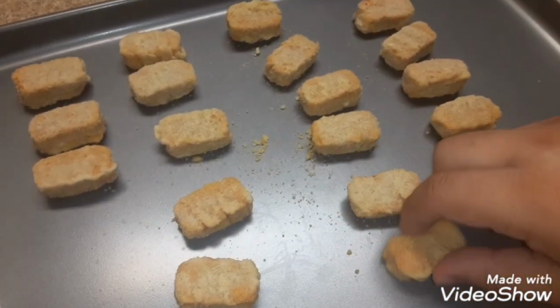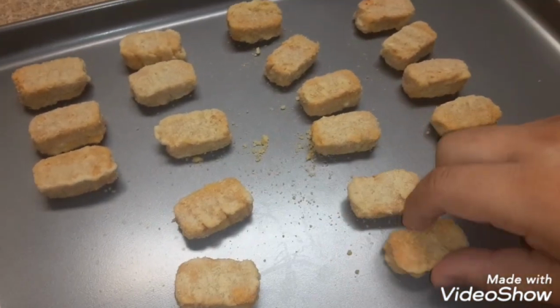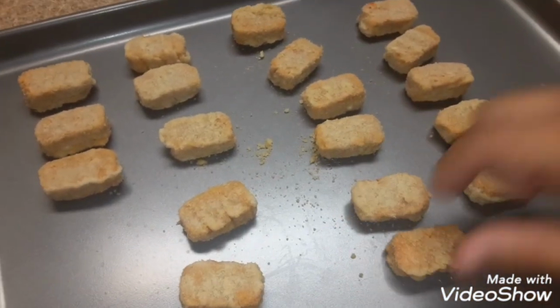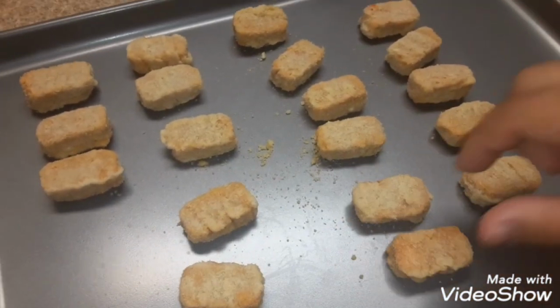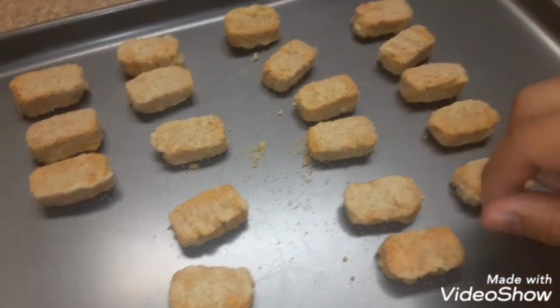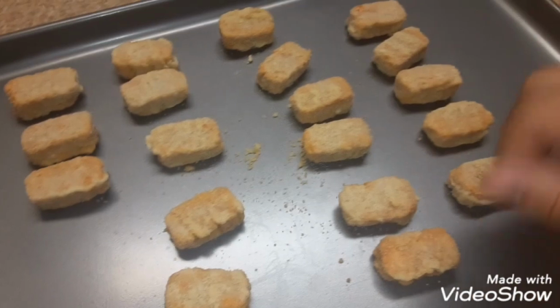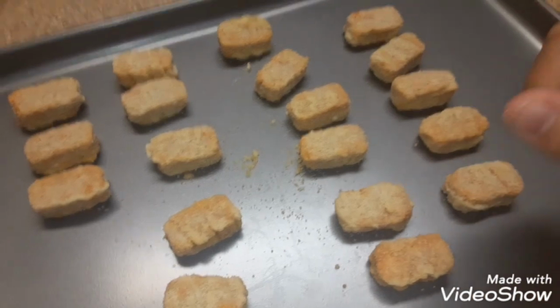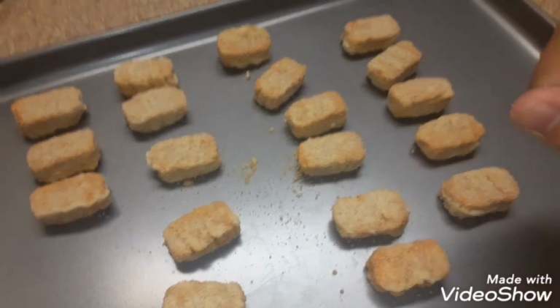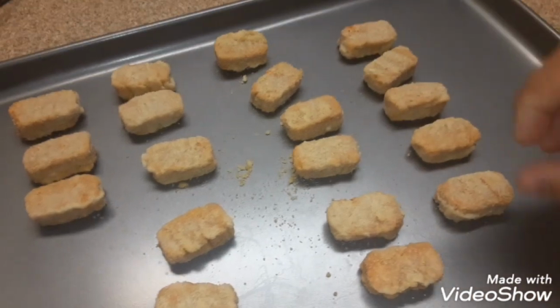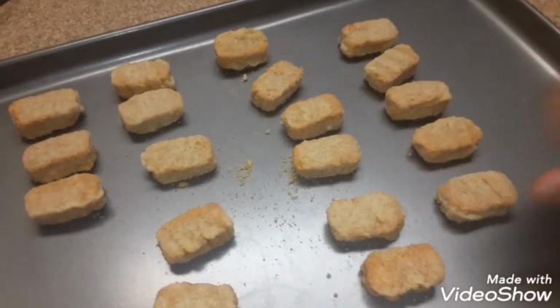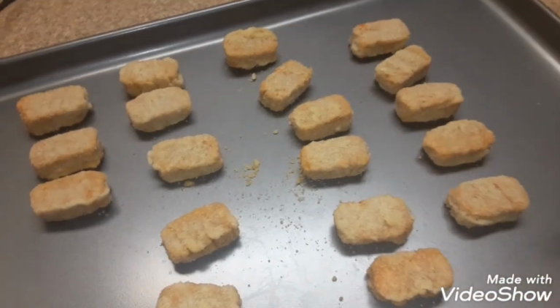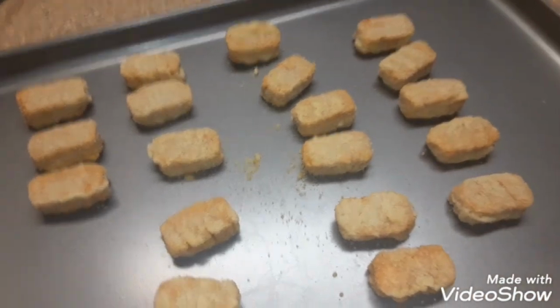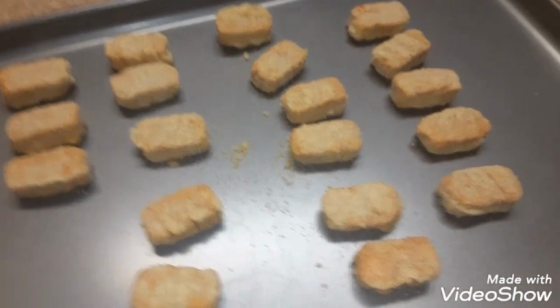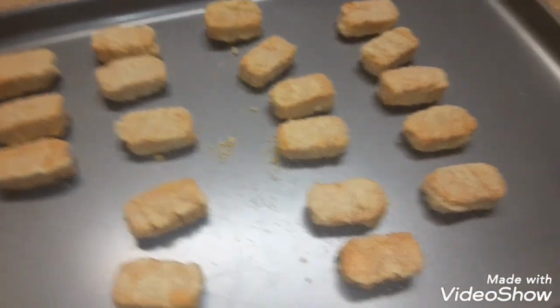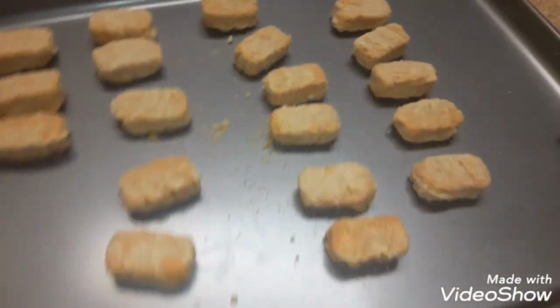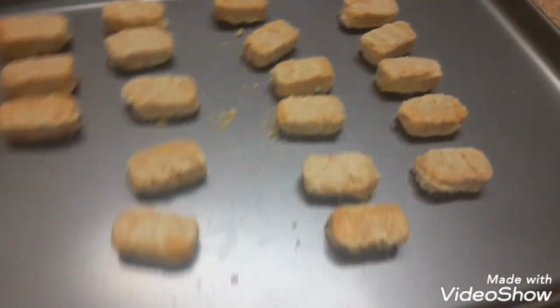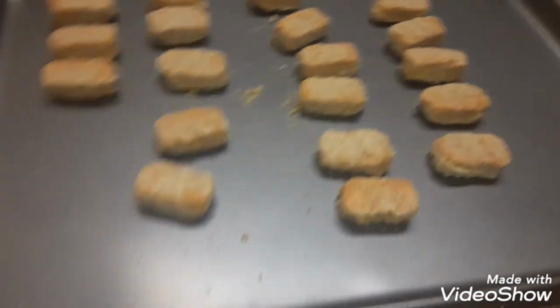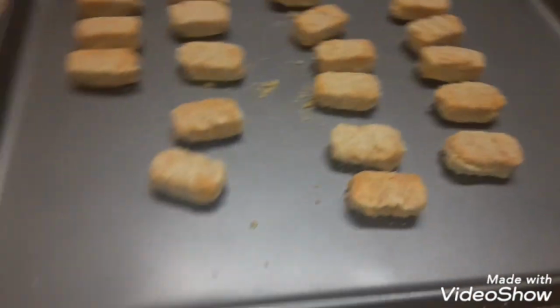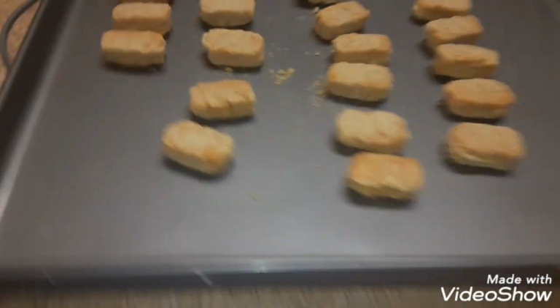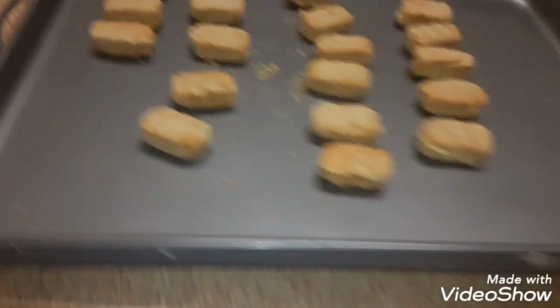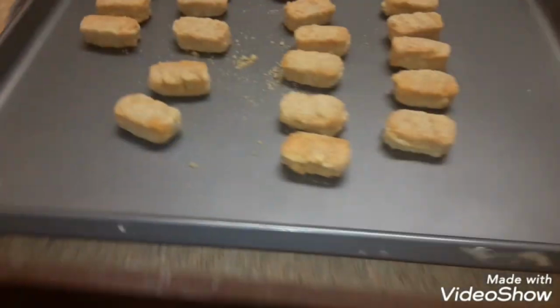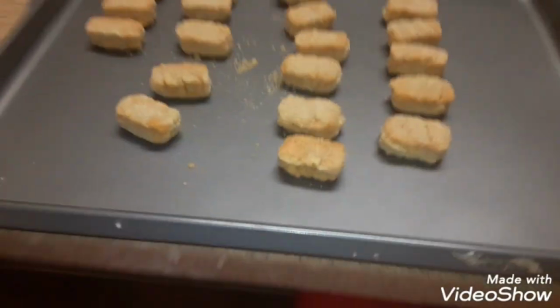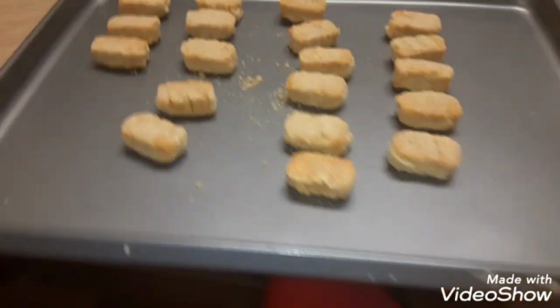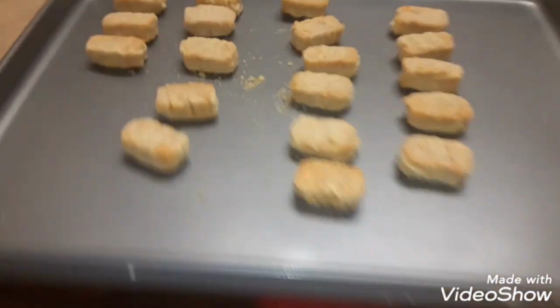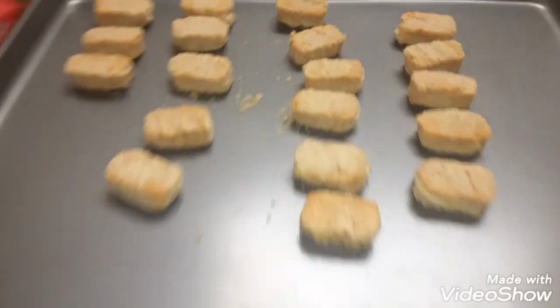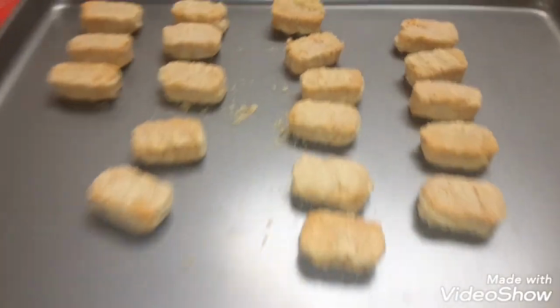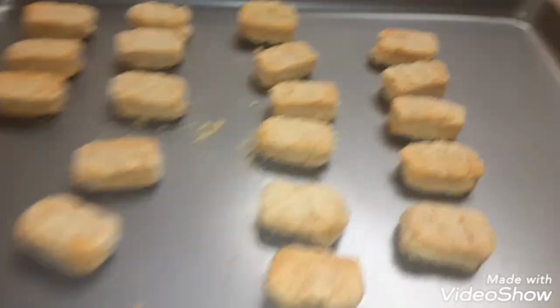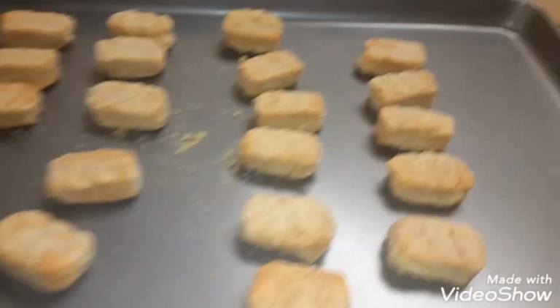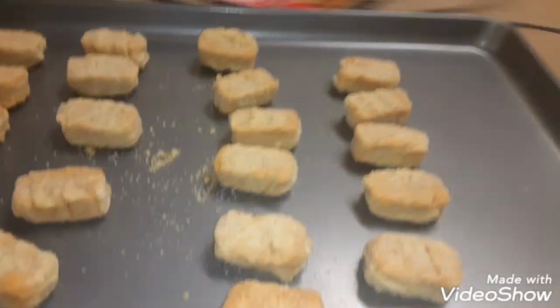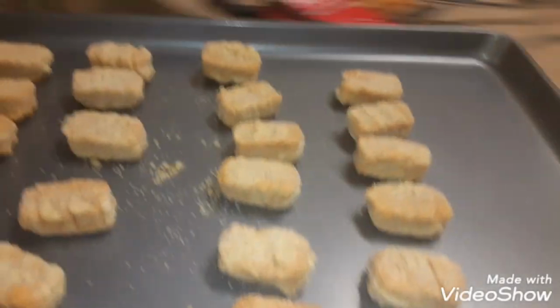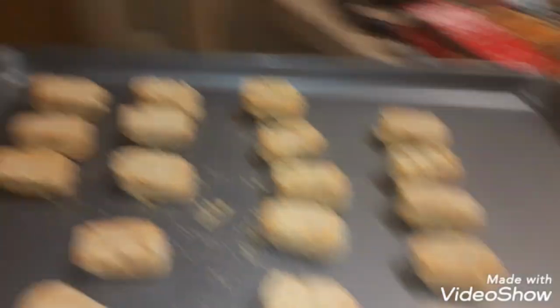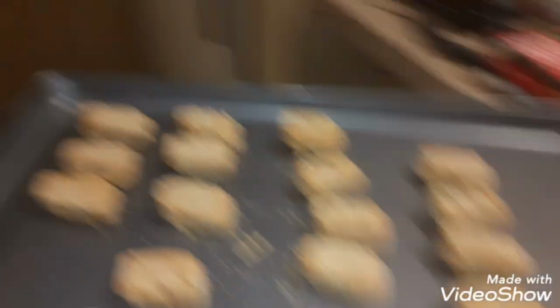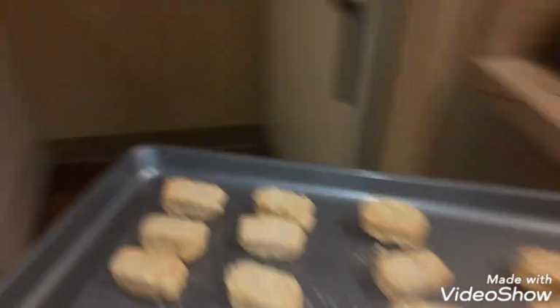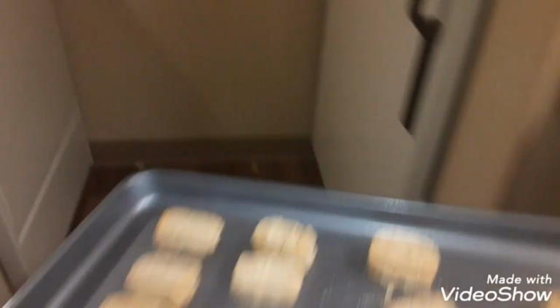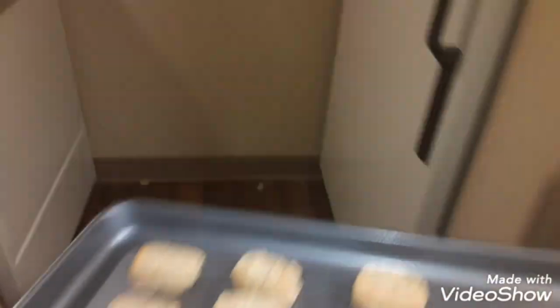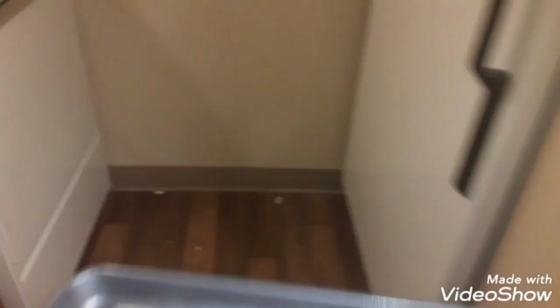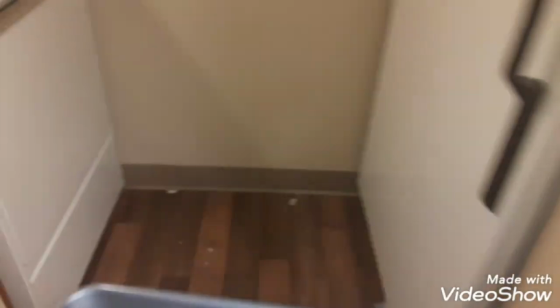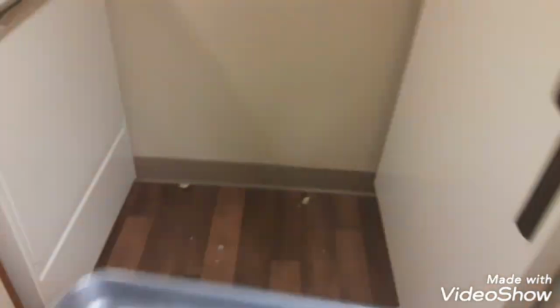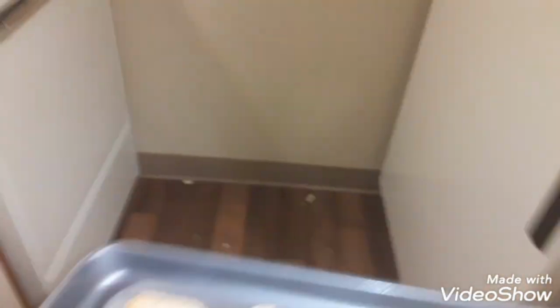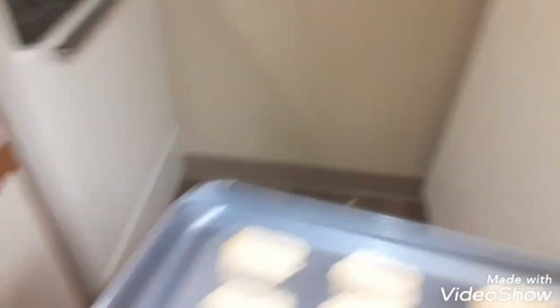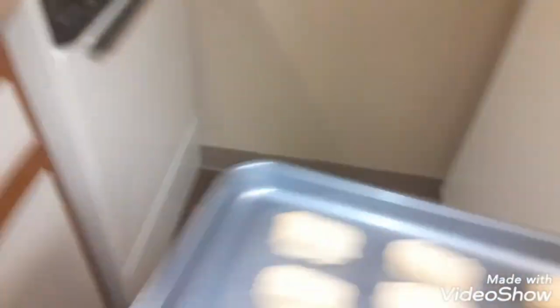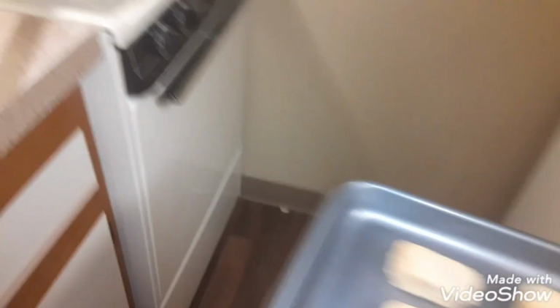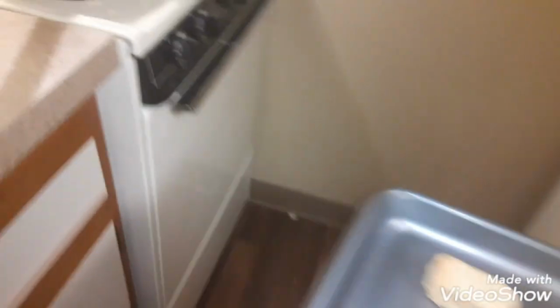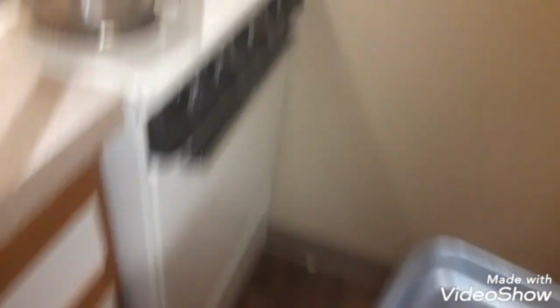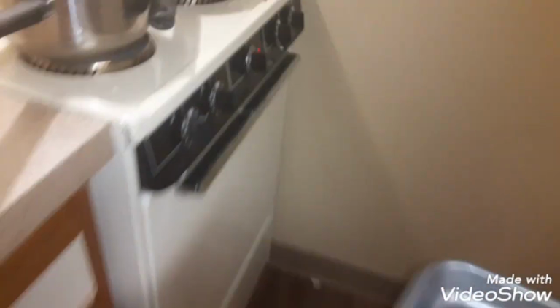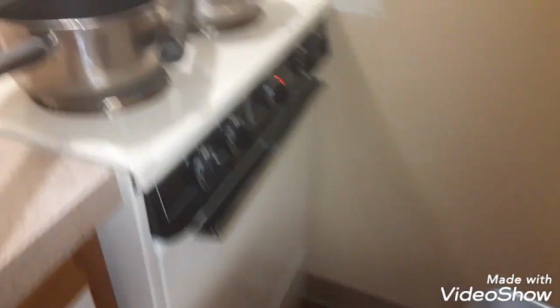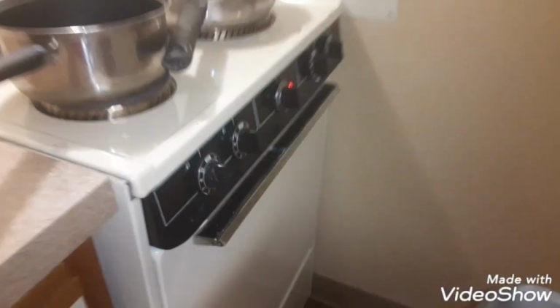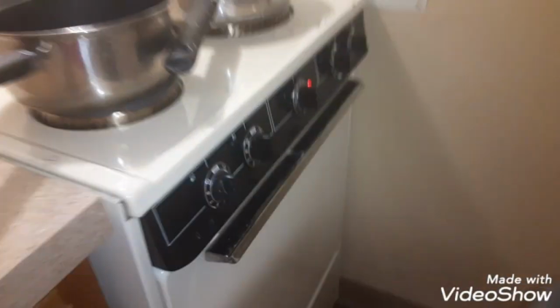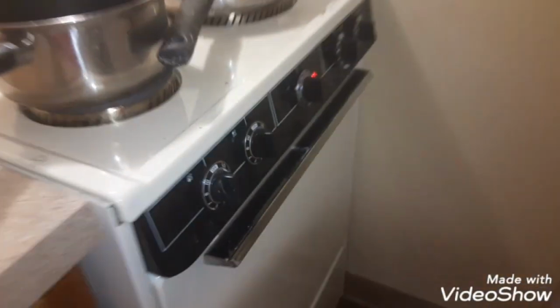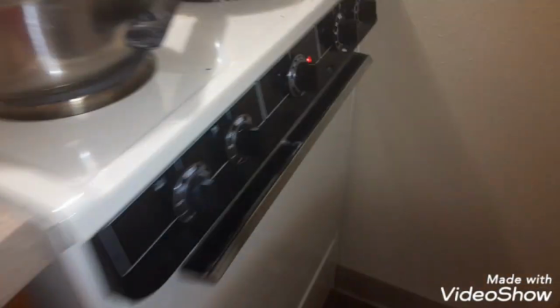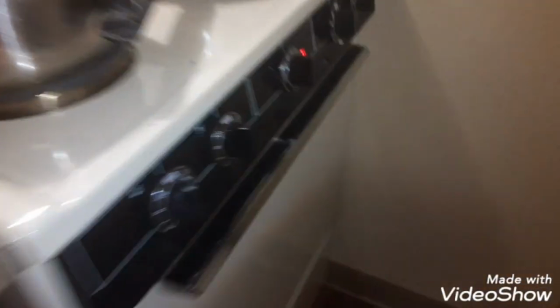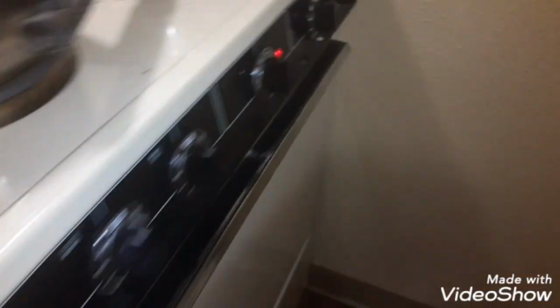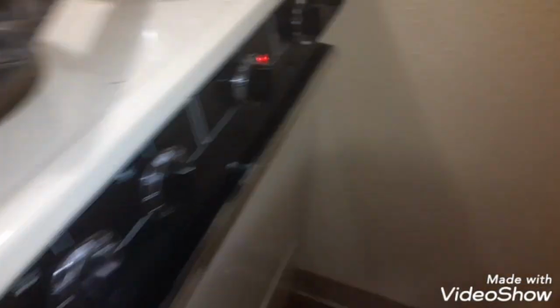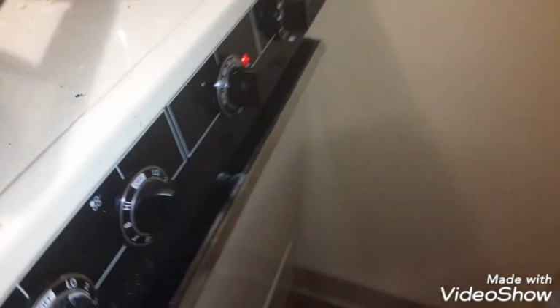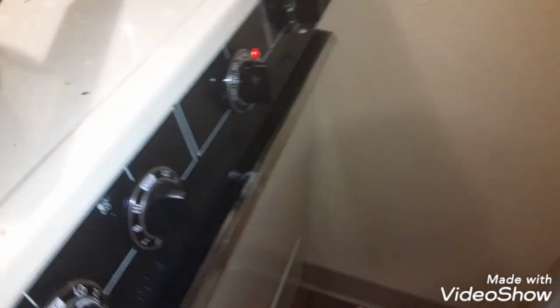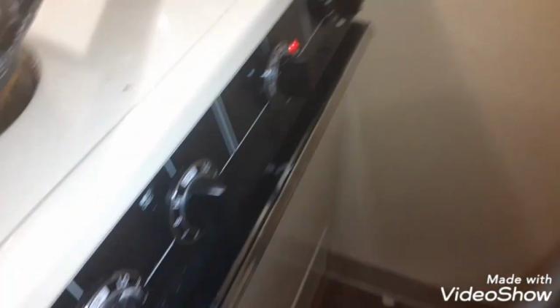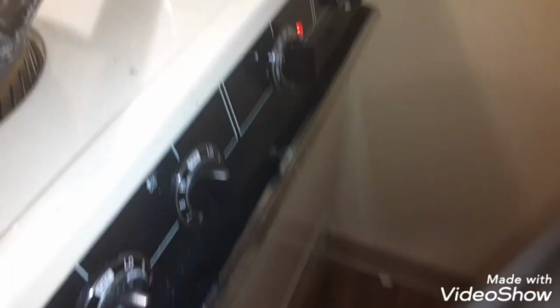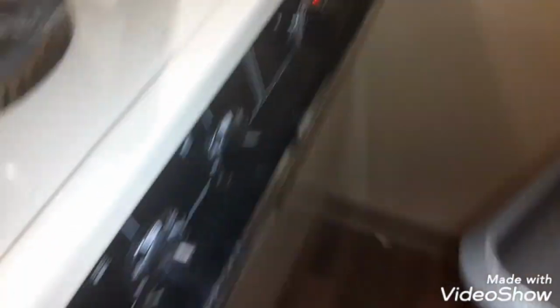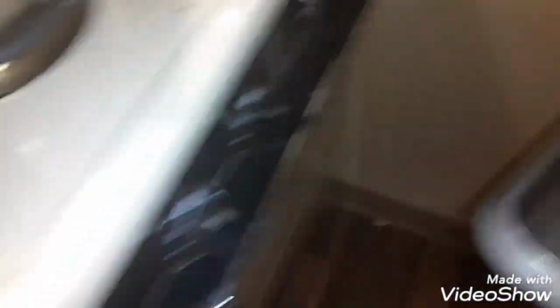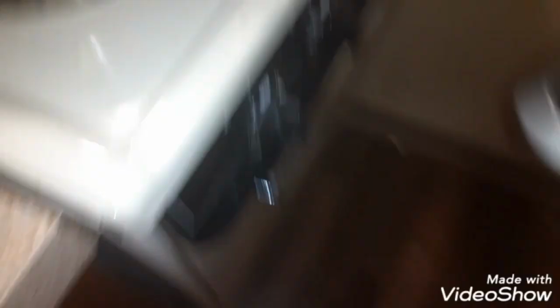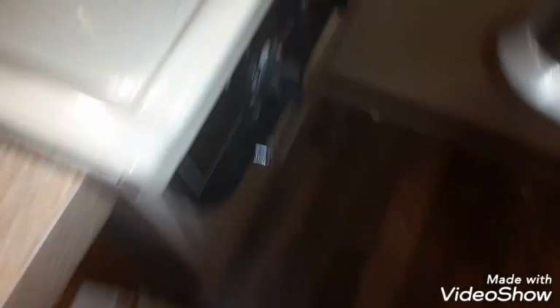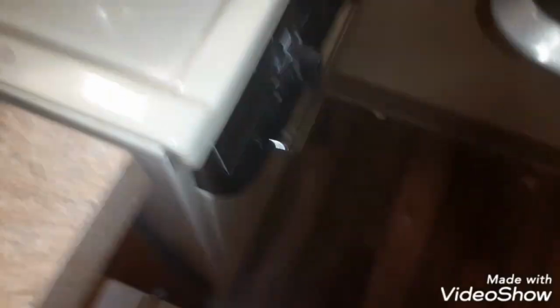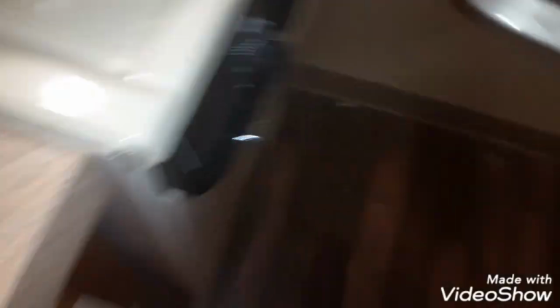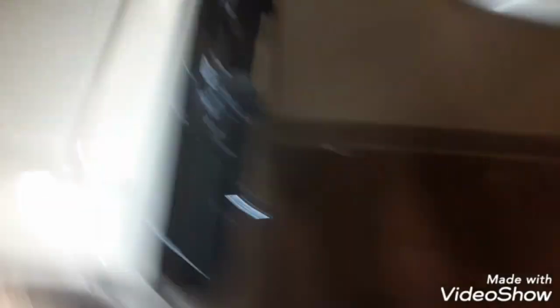Okay, we're going to put it in the oven. I got the oven at 350.